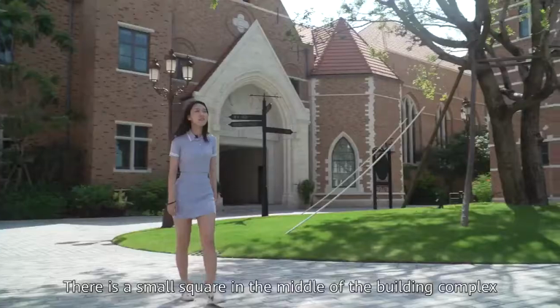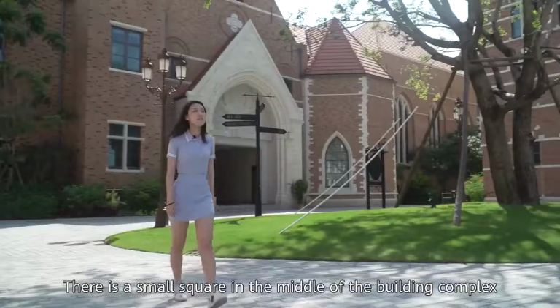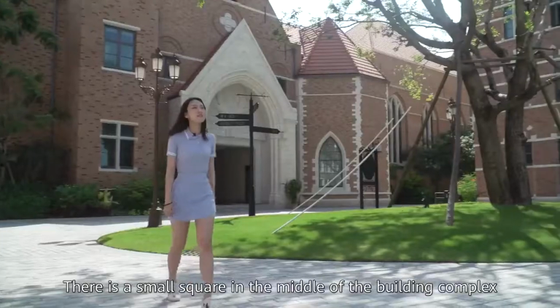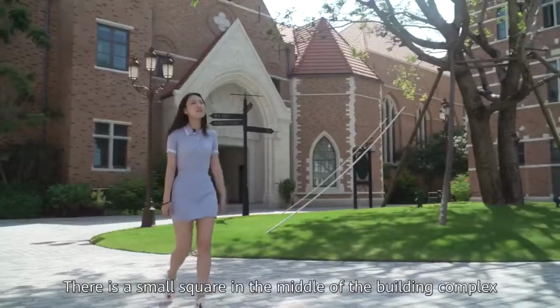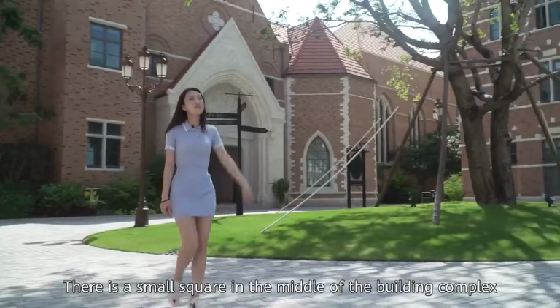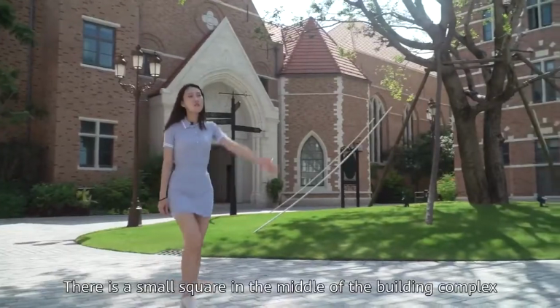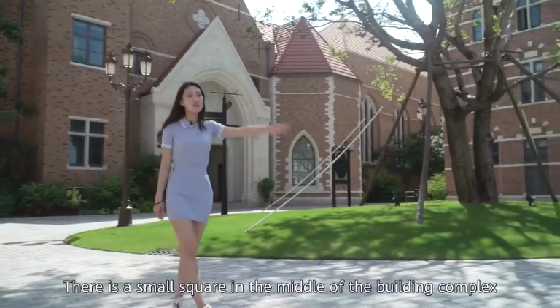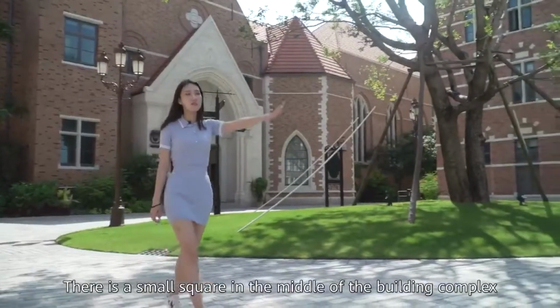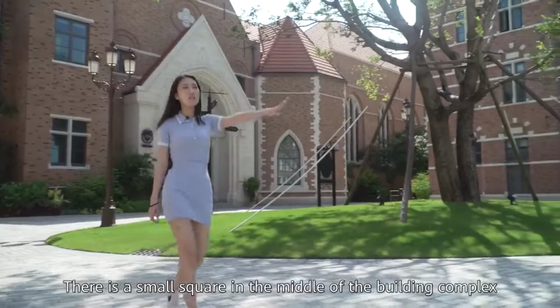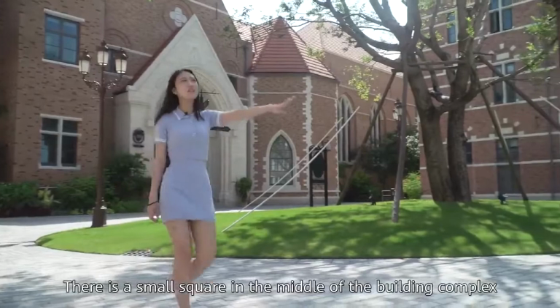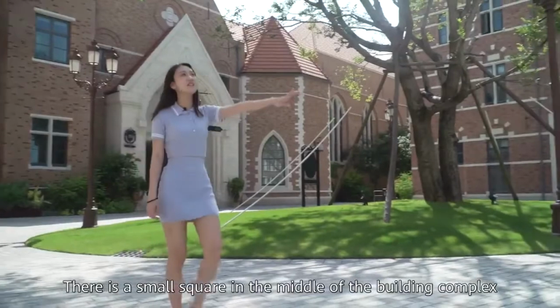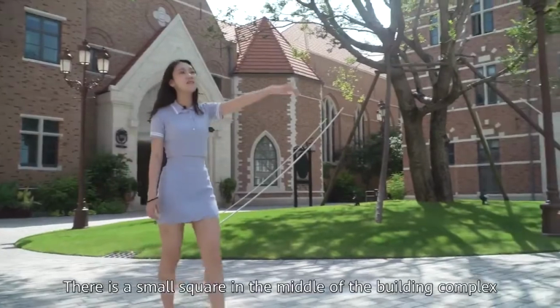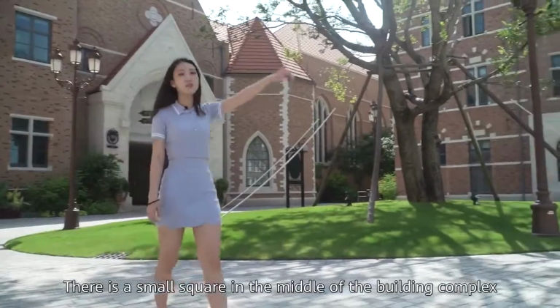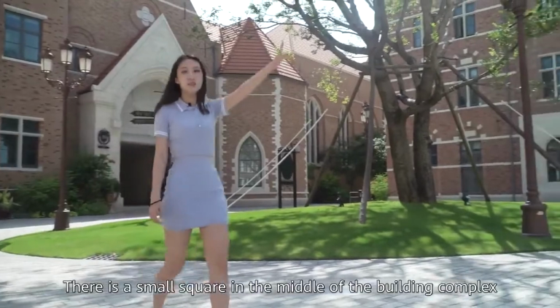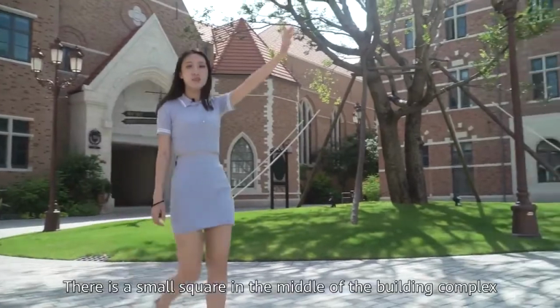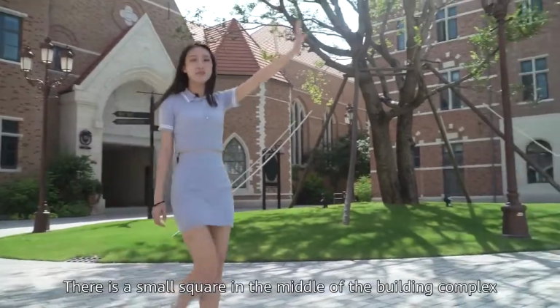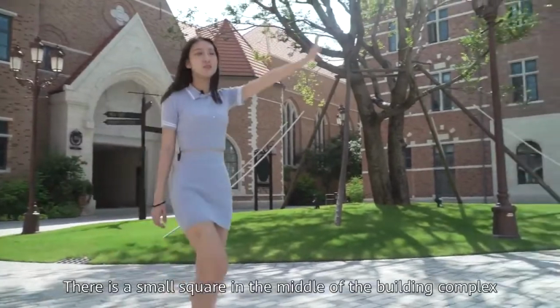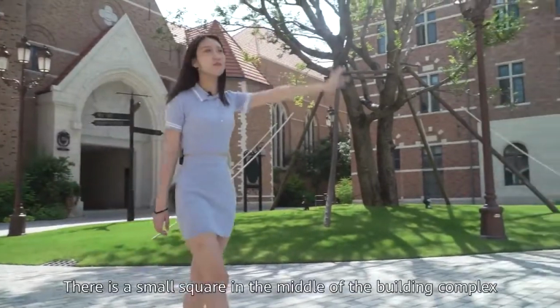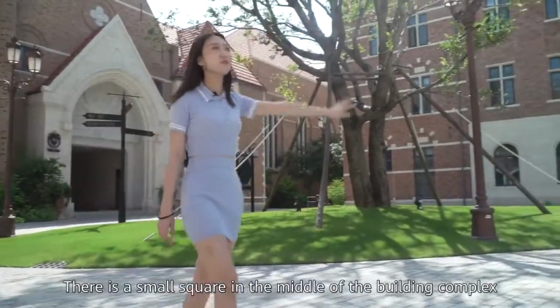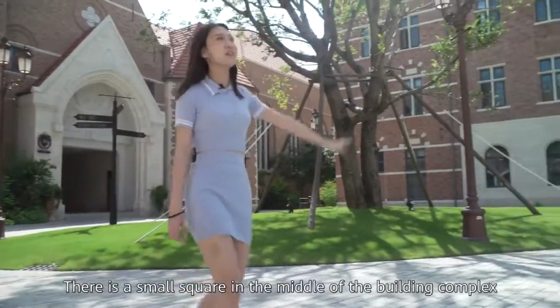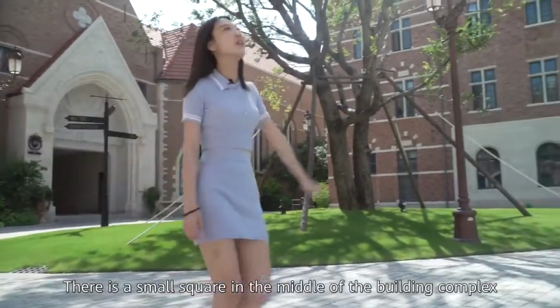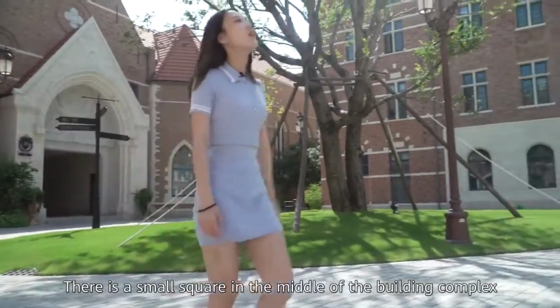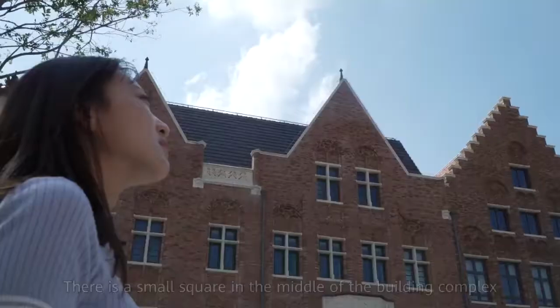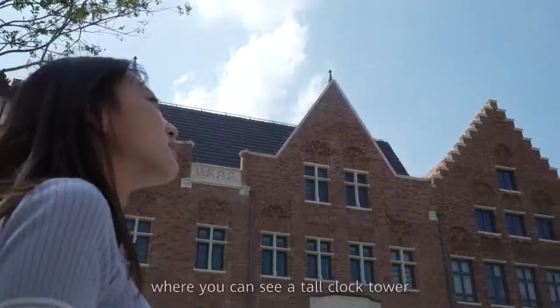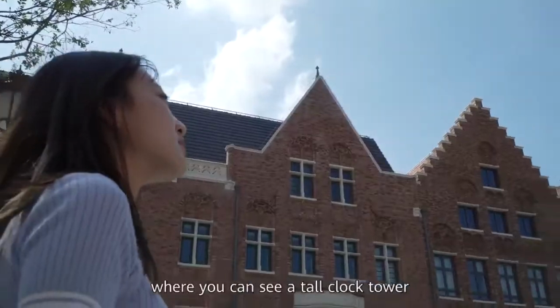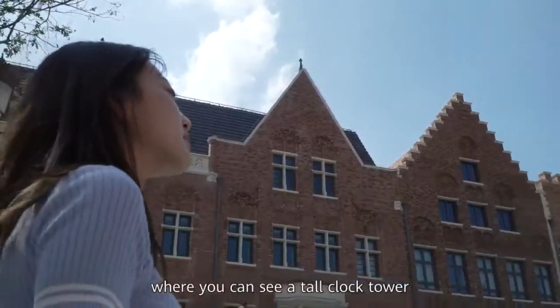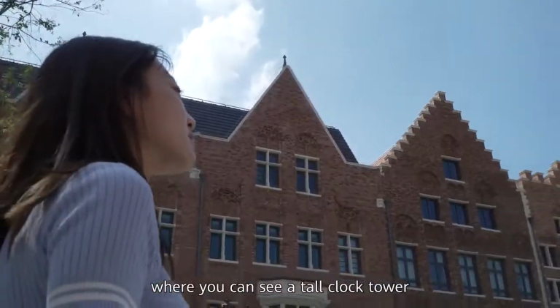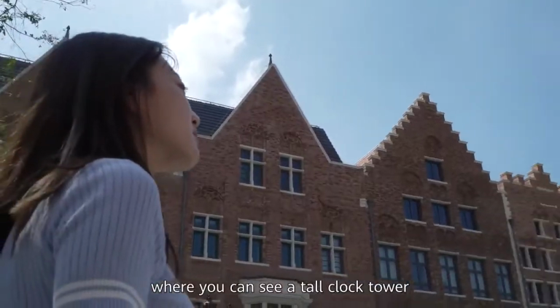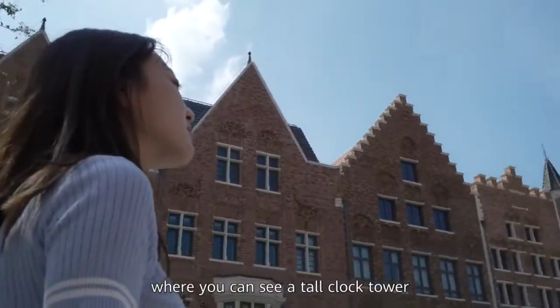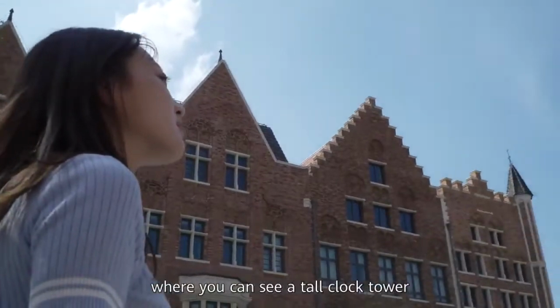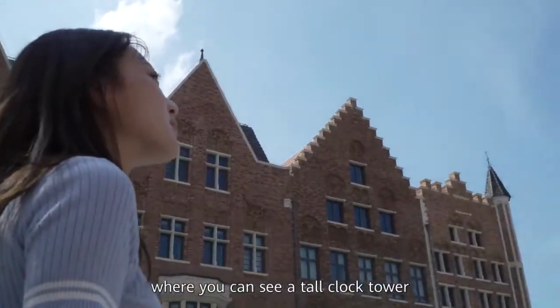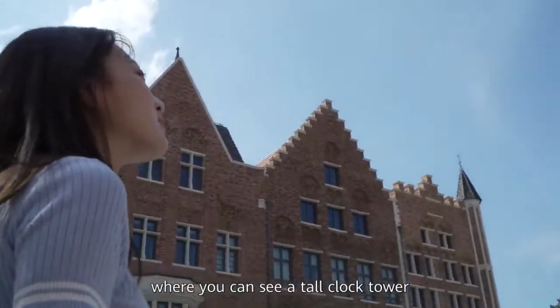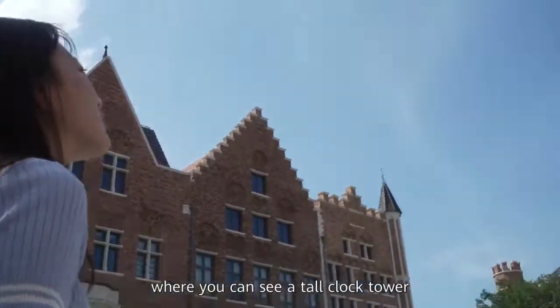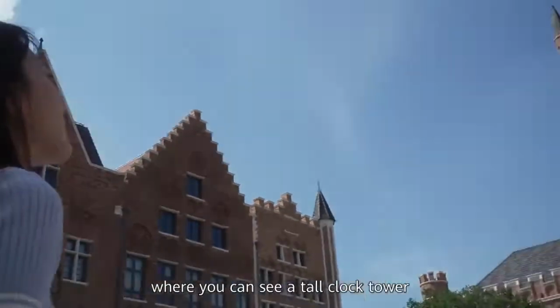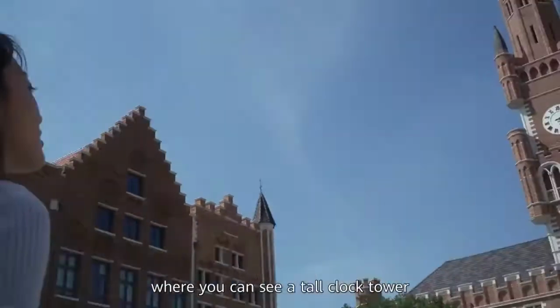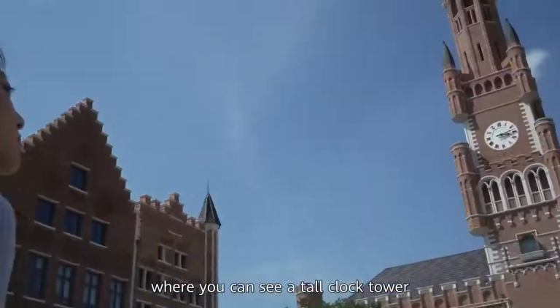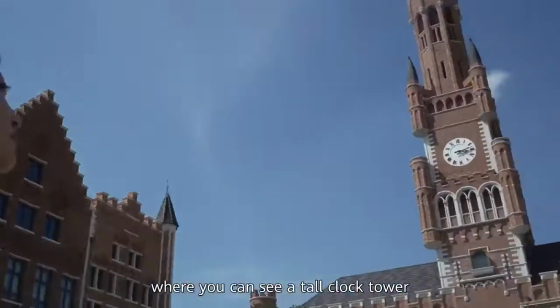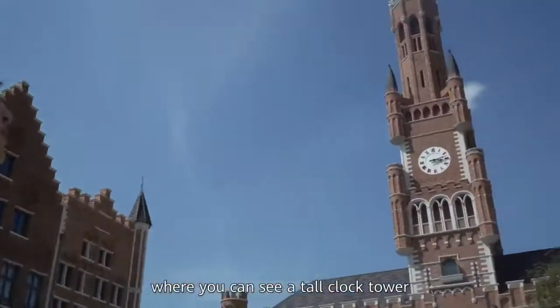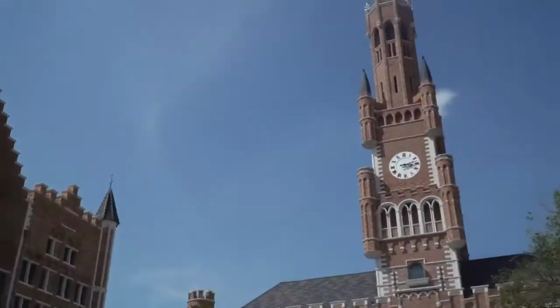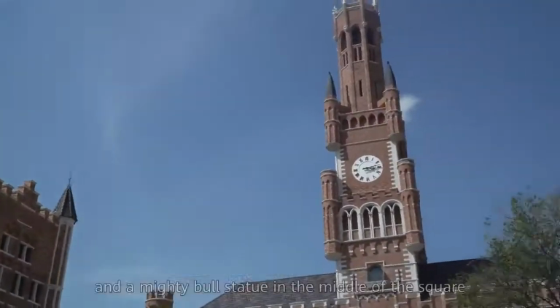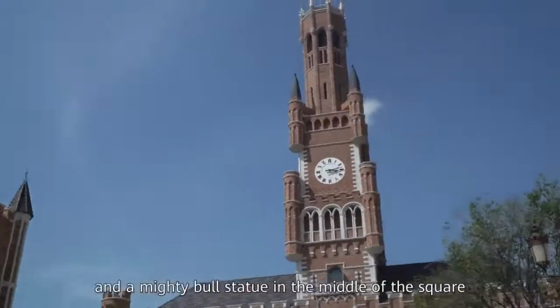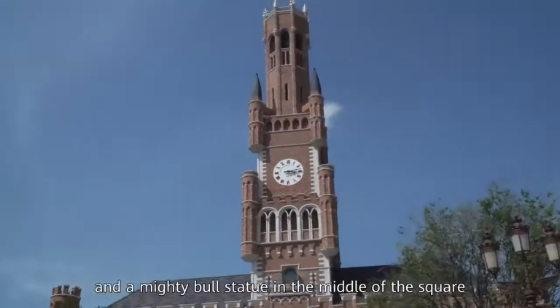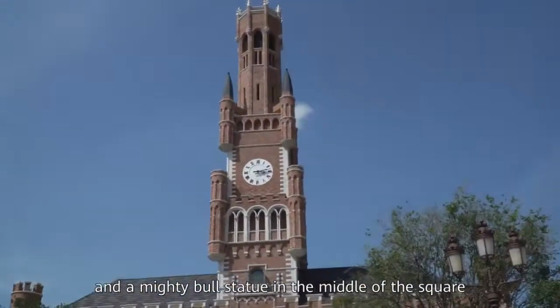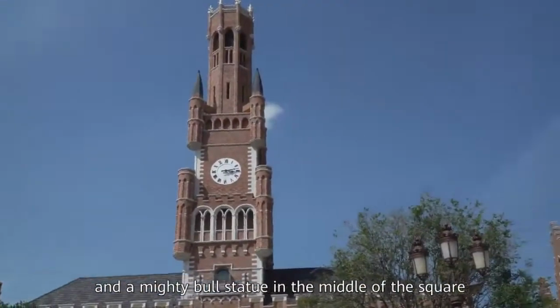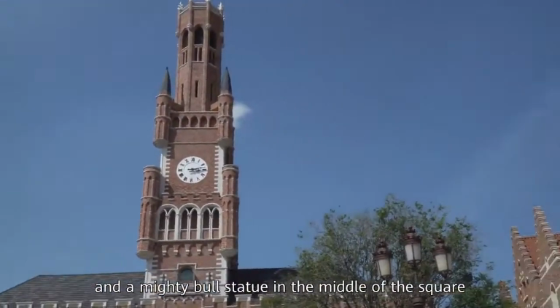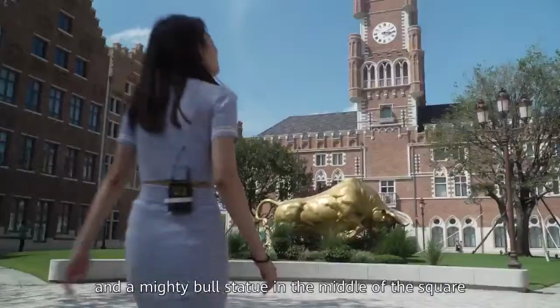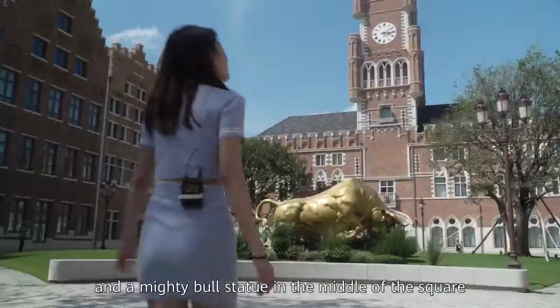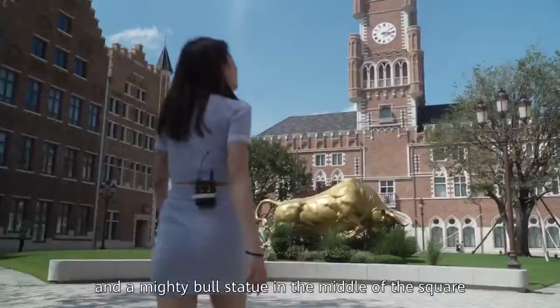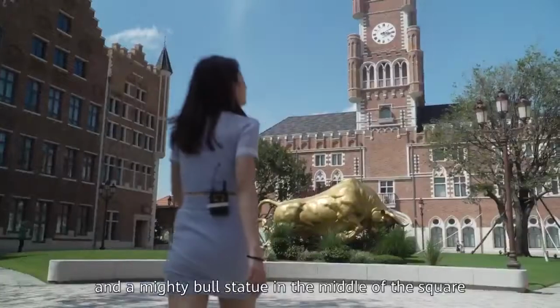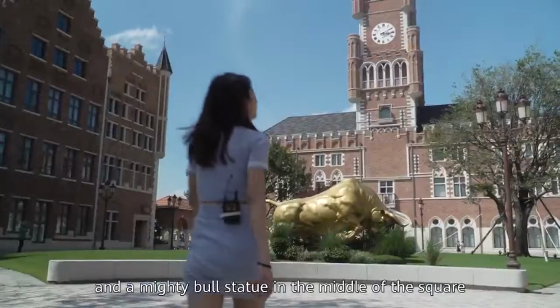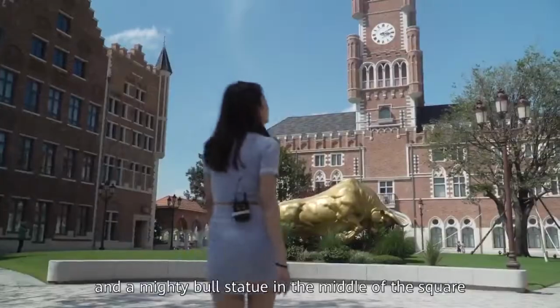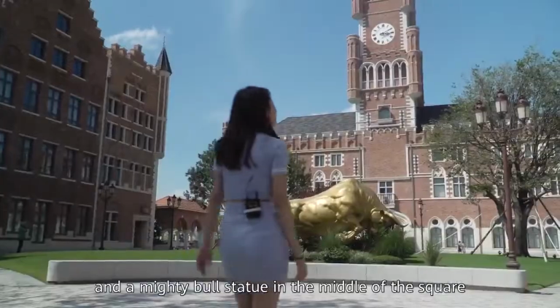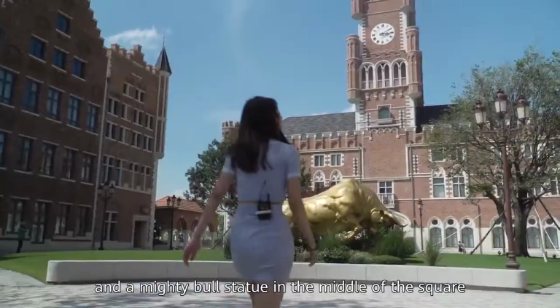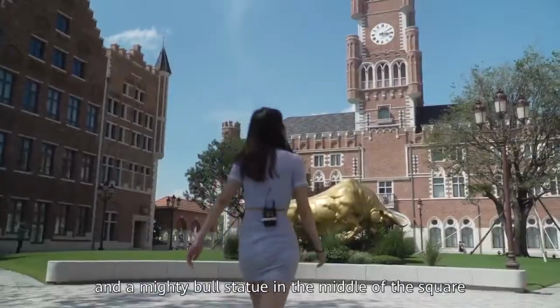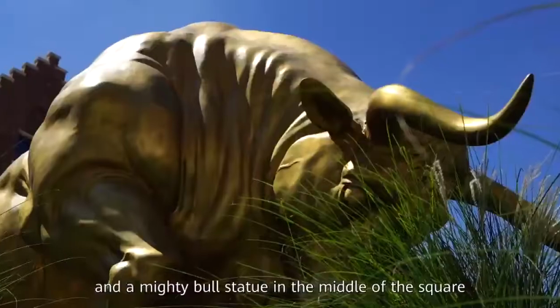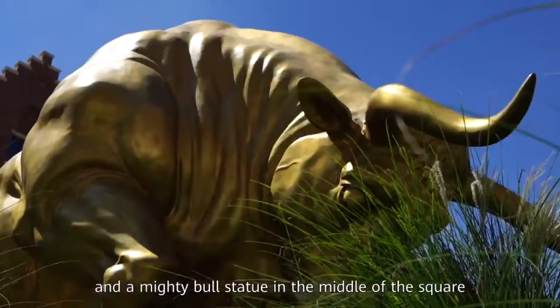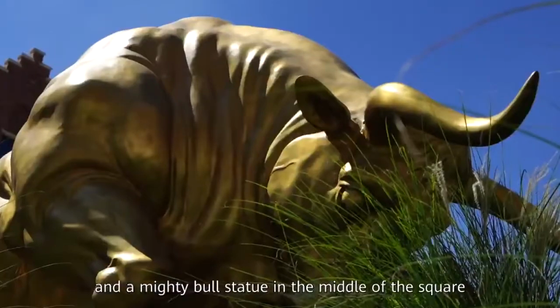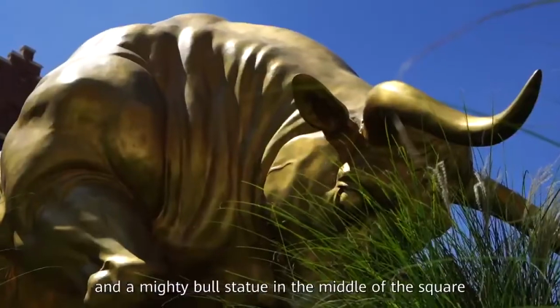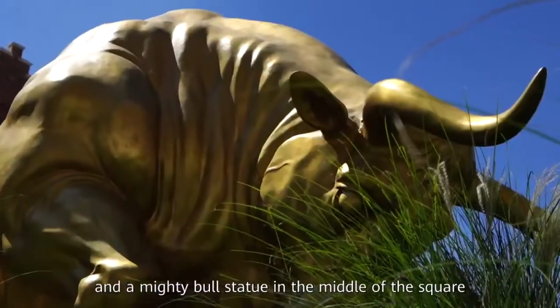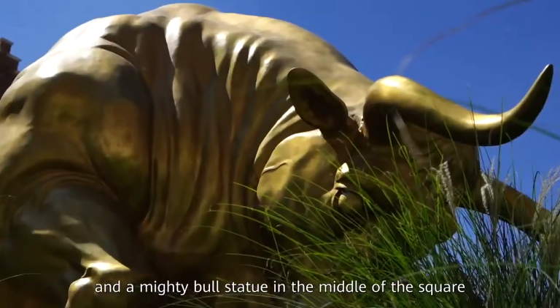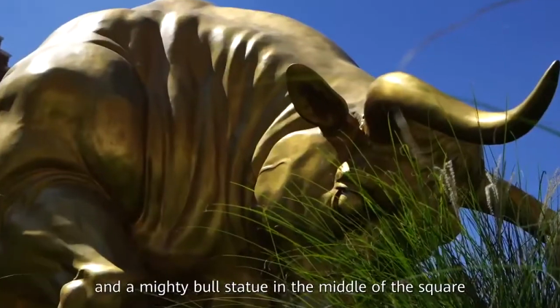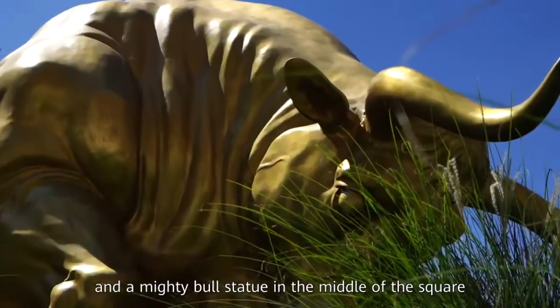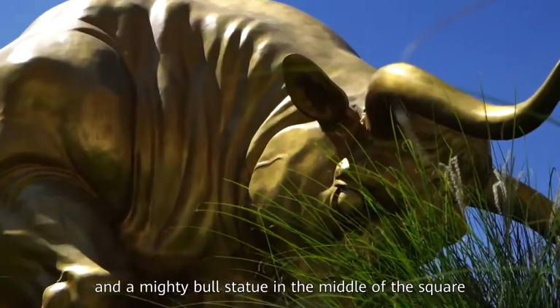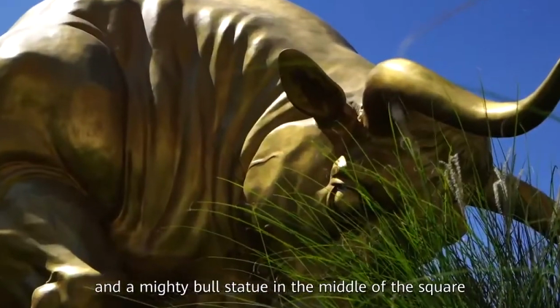There's a small square in the middle of the buildings, where you can see a tall clock tower and a bull statue in the middle of the square.